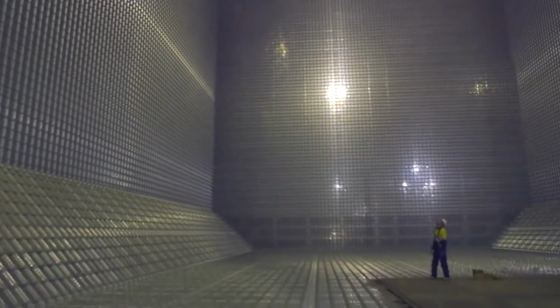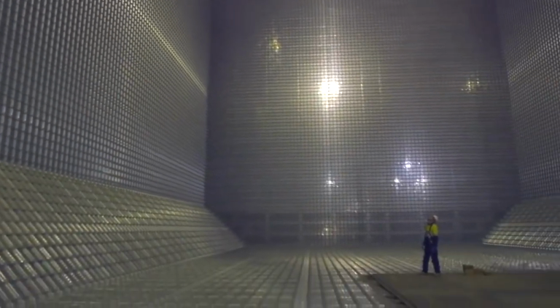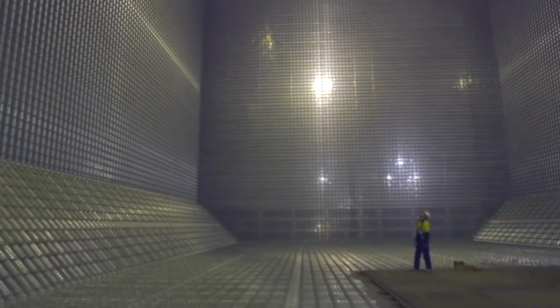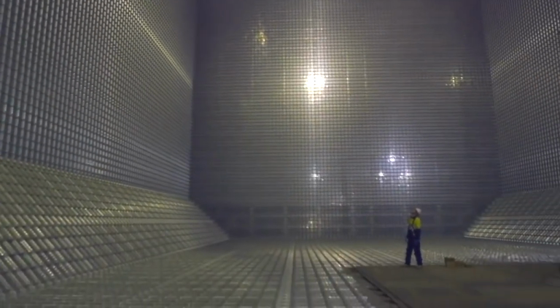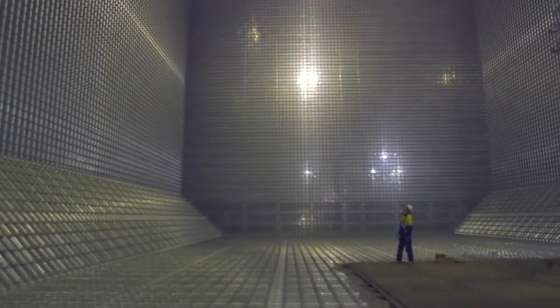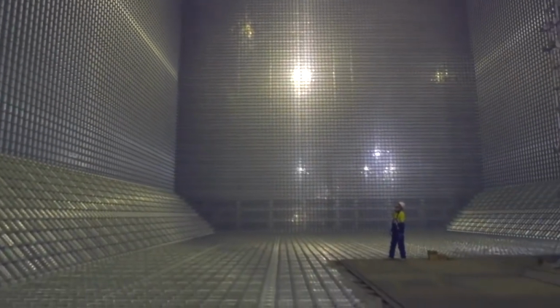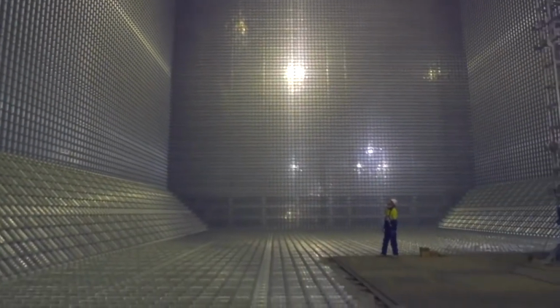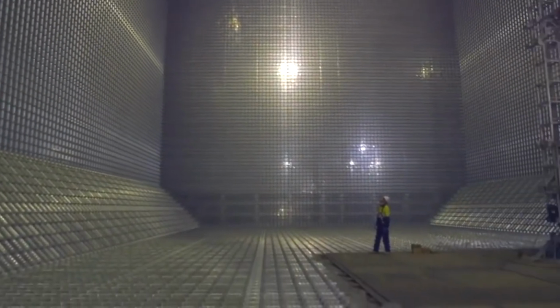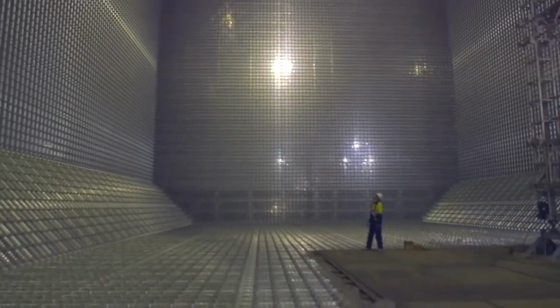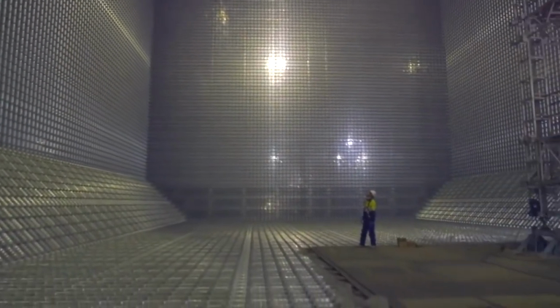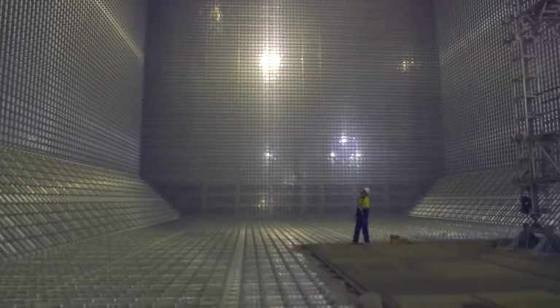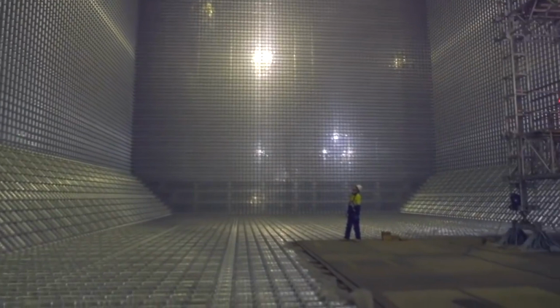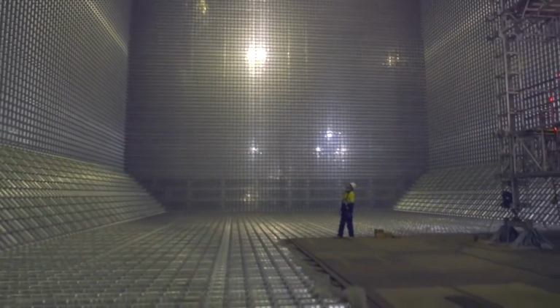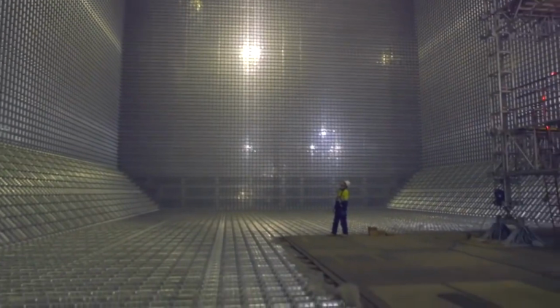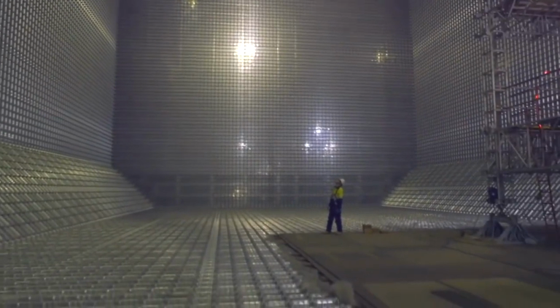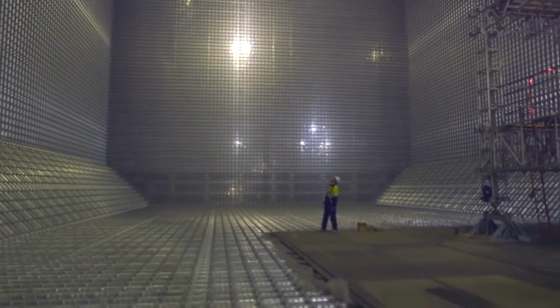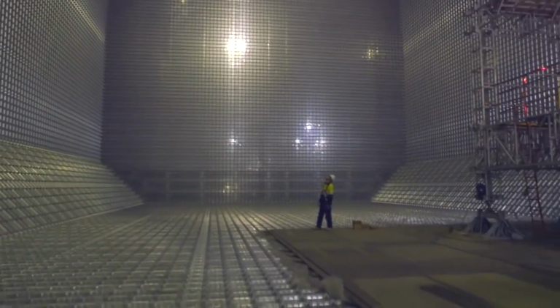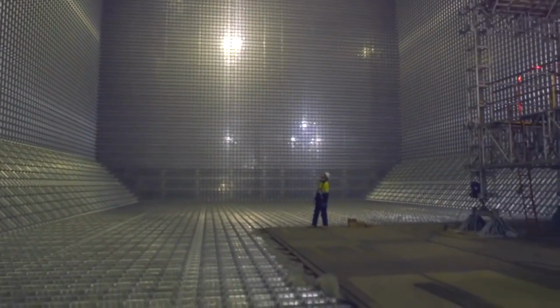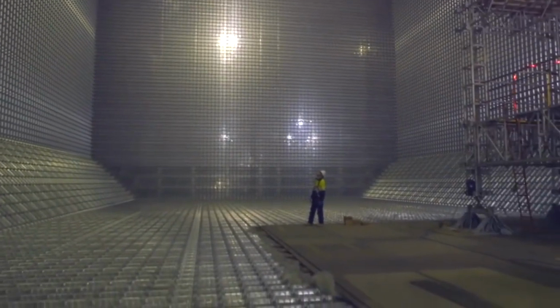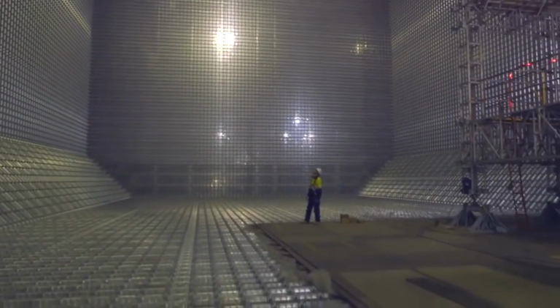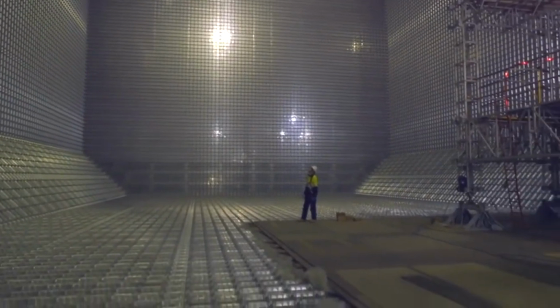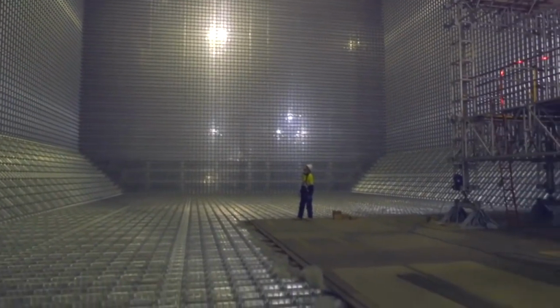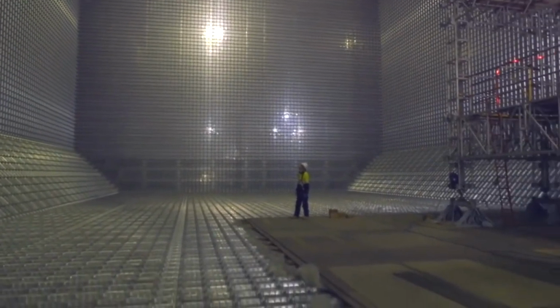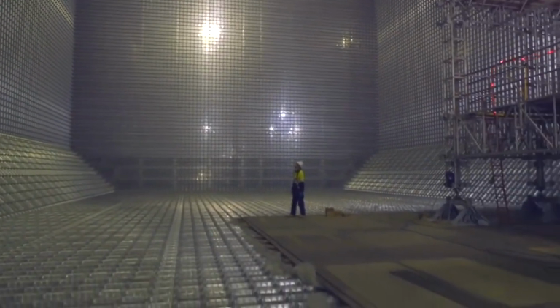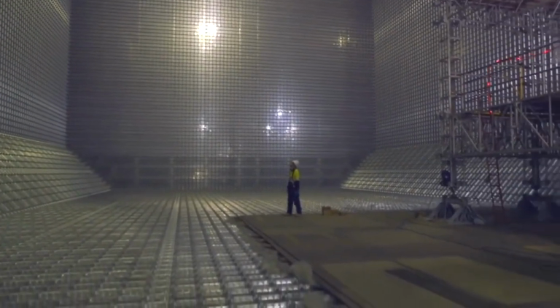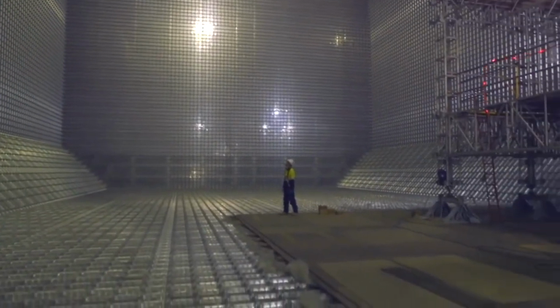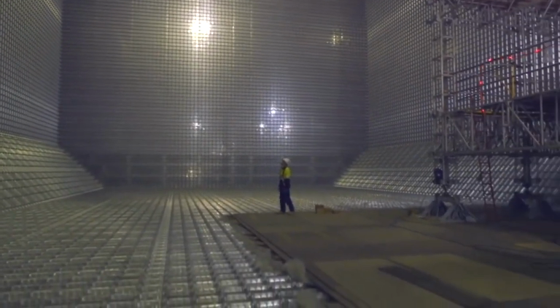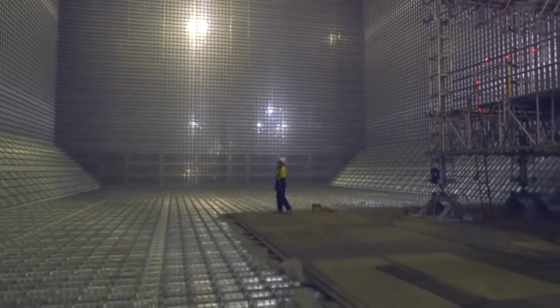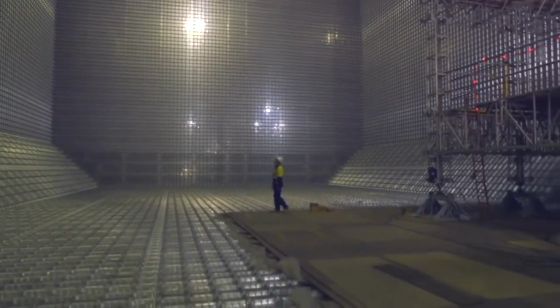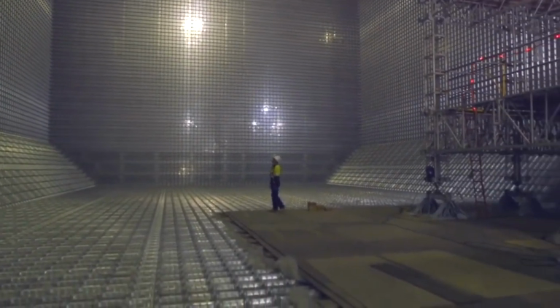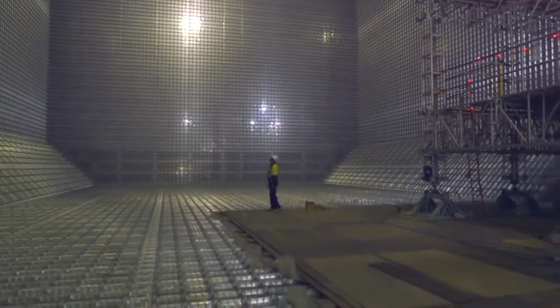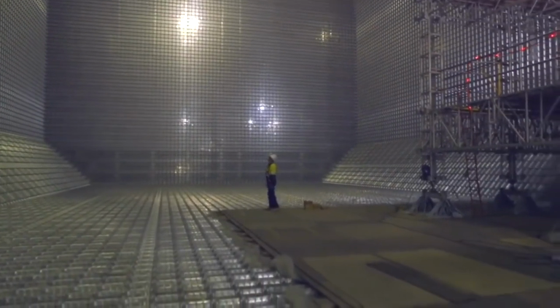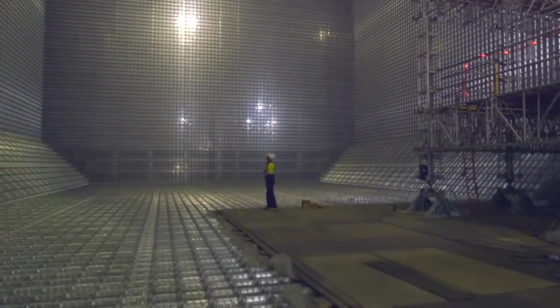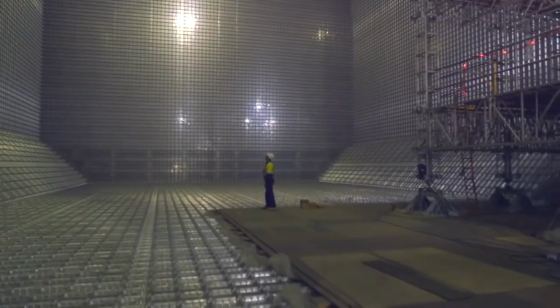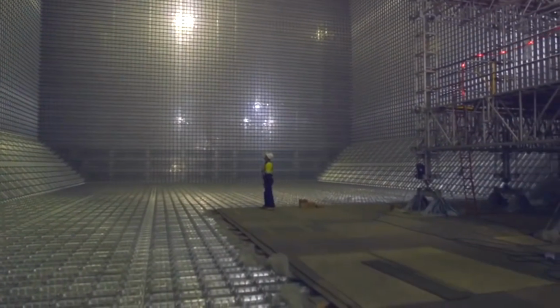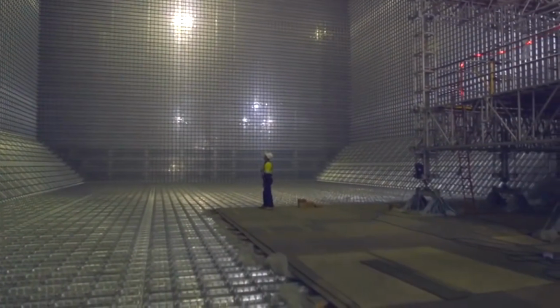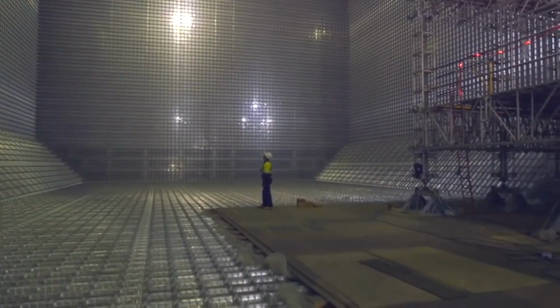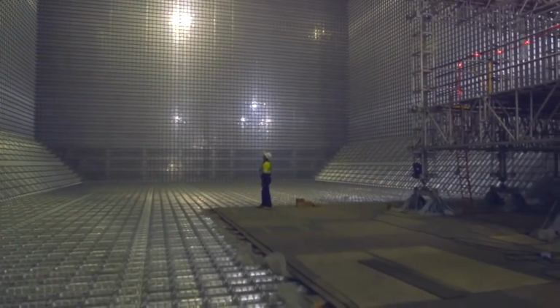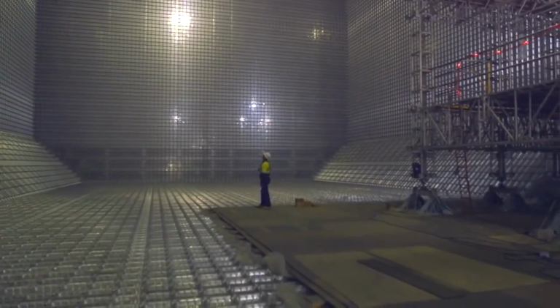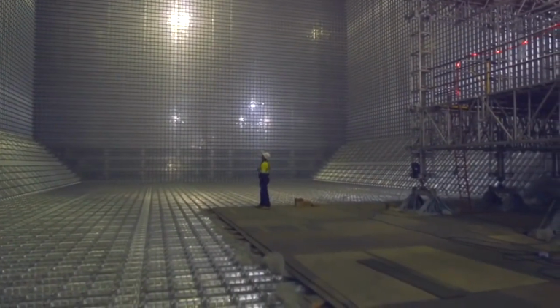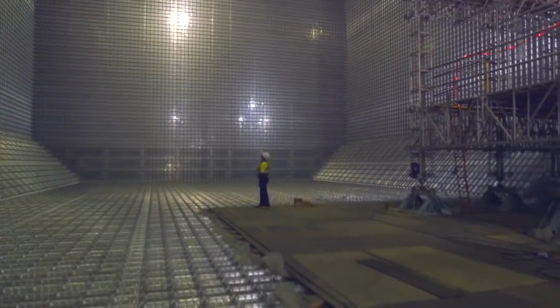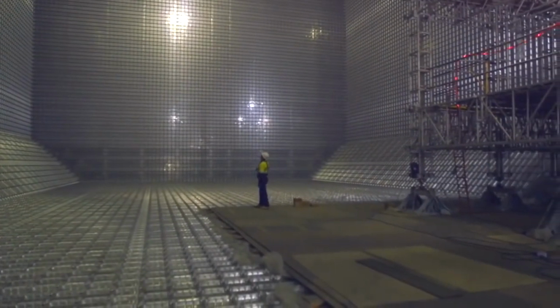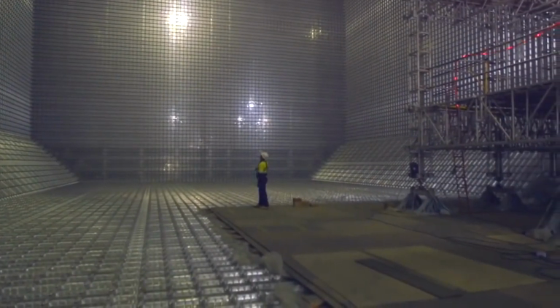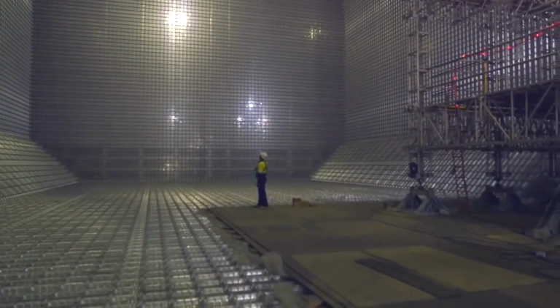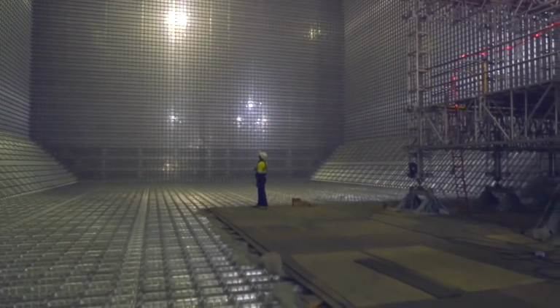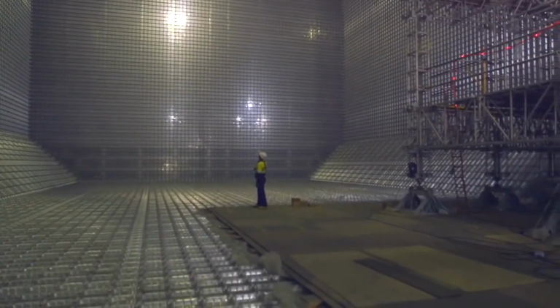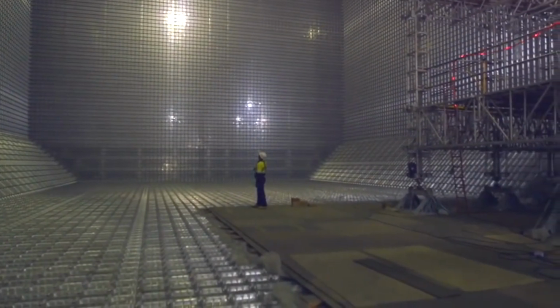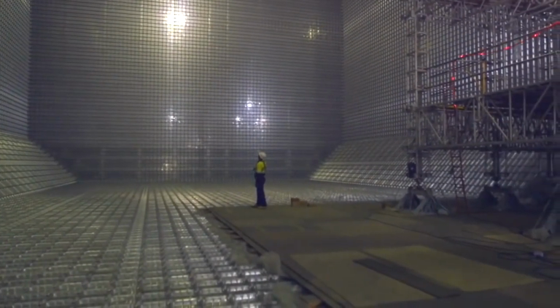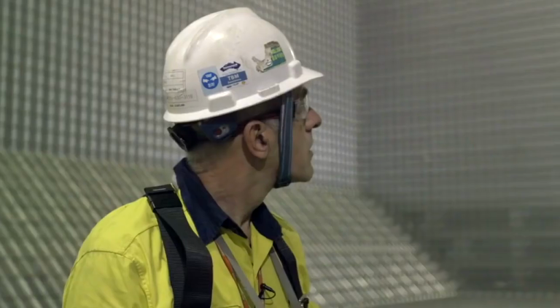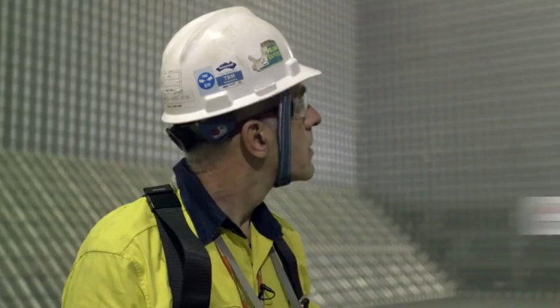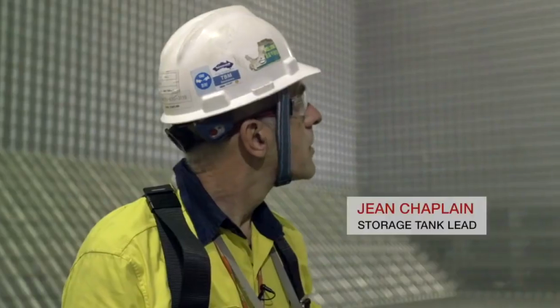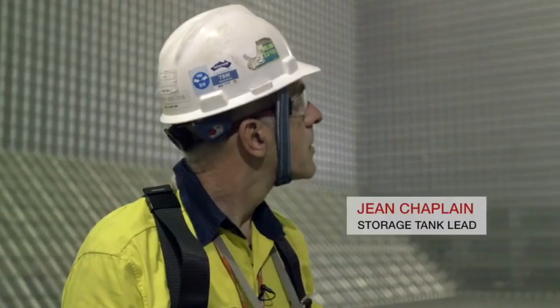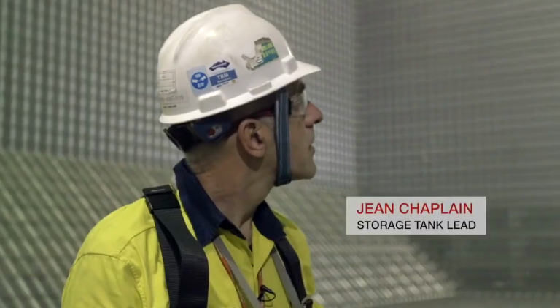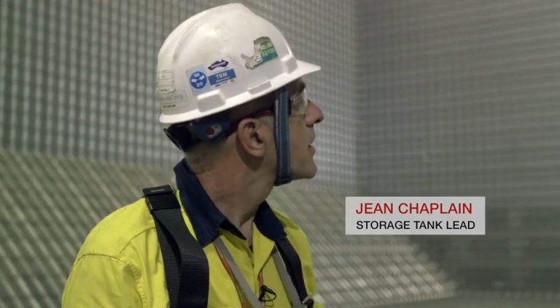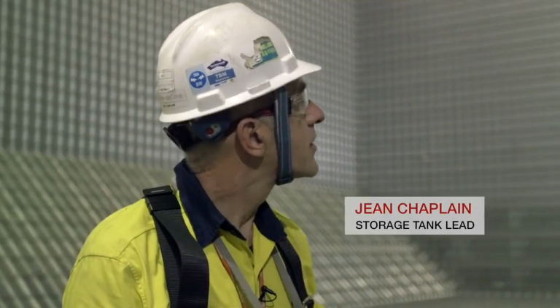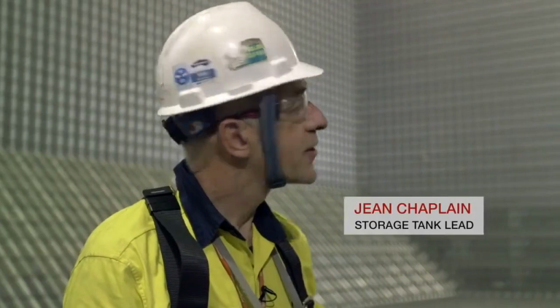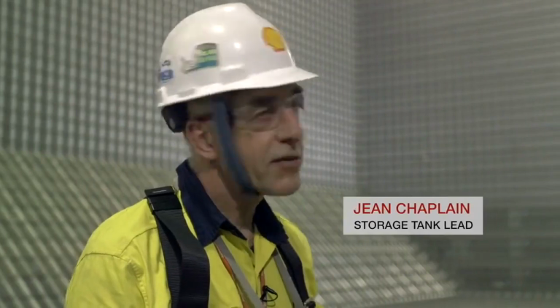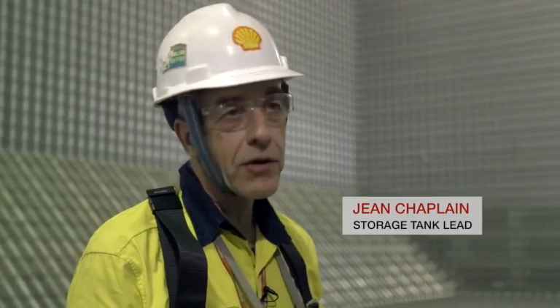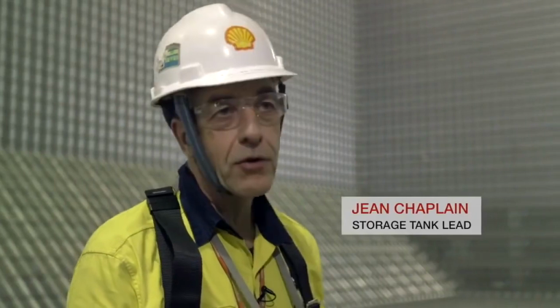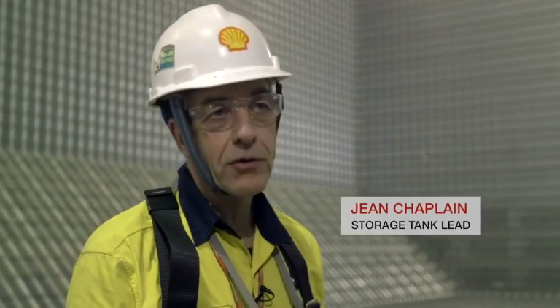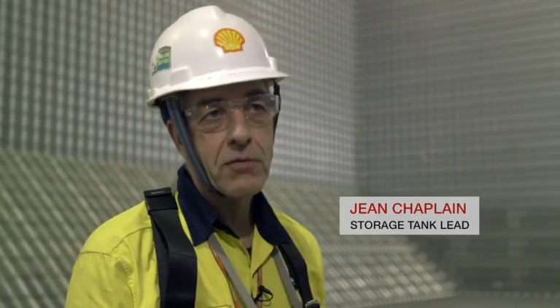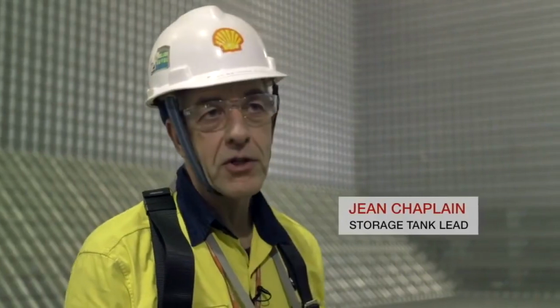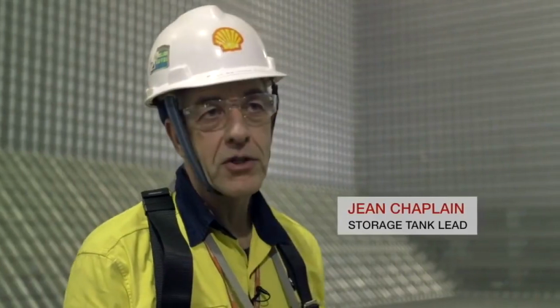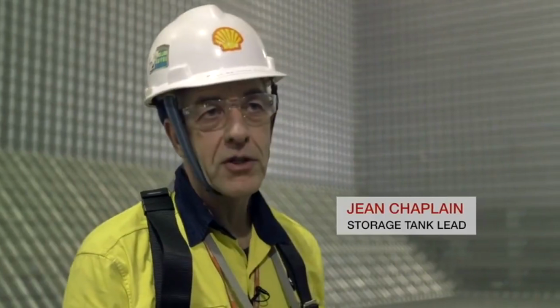This cargo tank, which is for LNG, is 39,000 cubic meters. It's difficult to imagine.